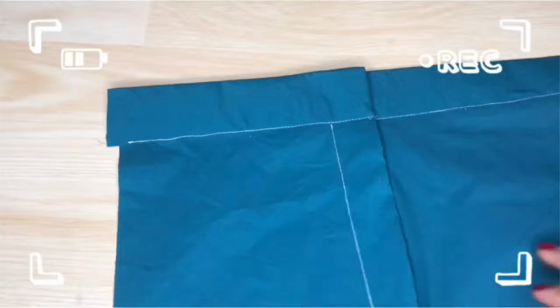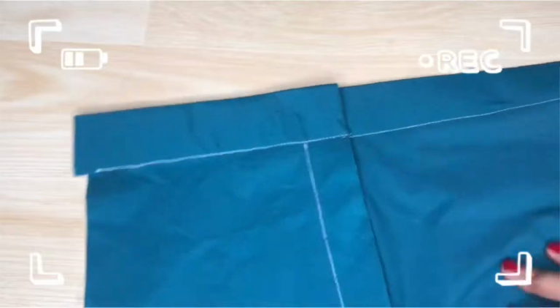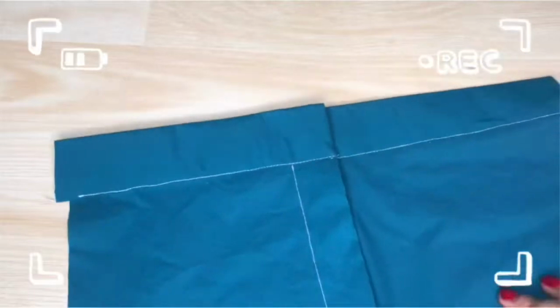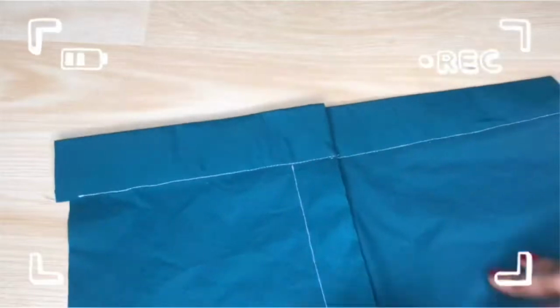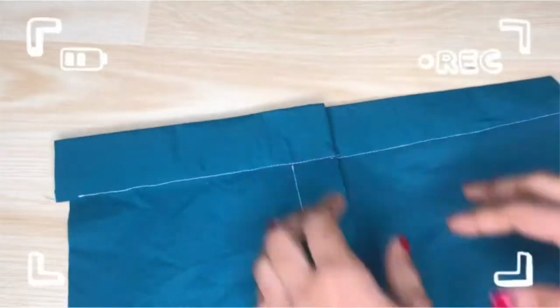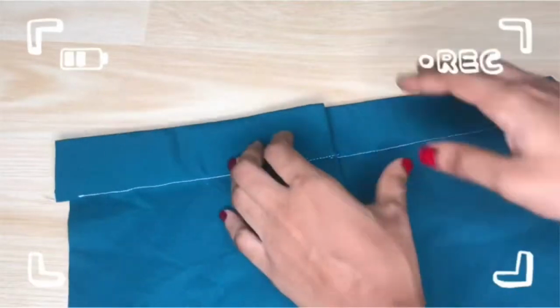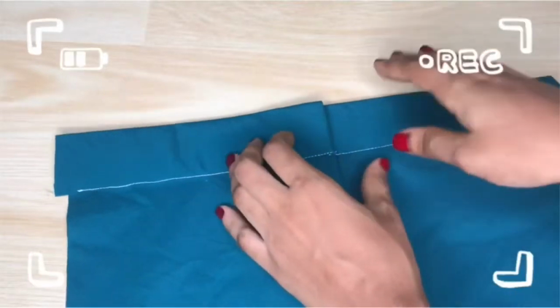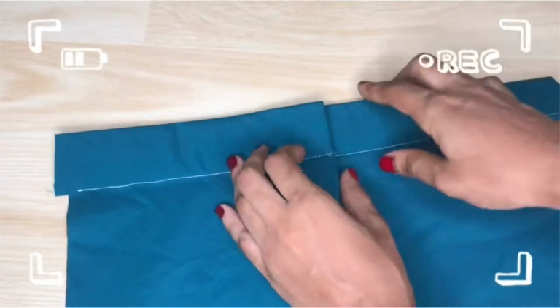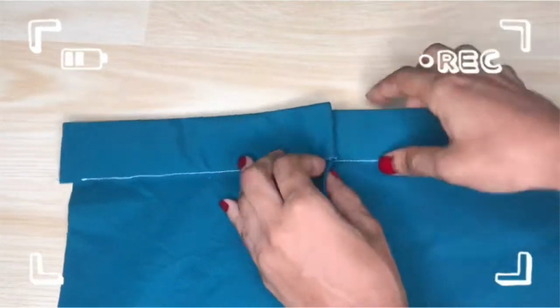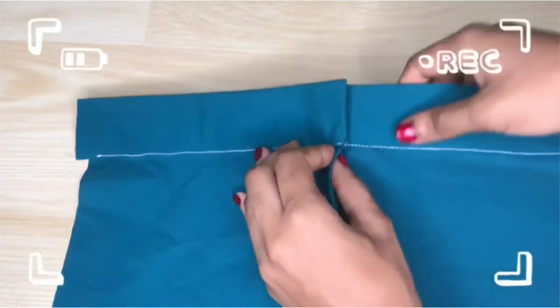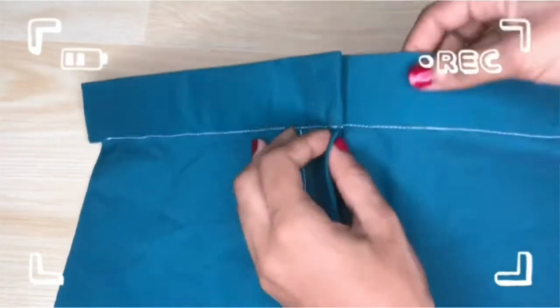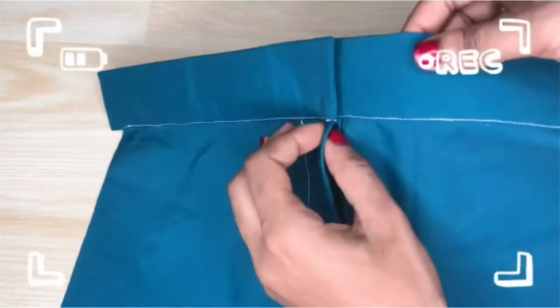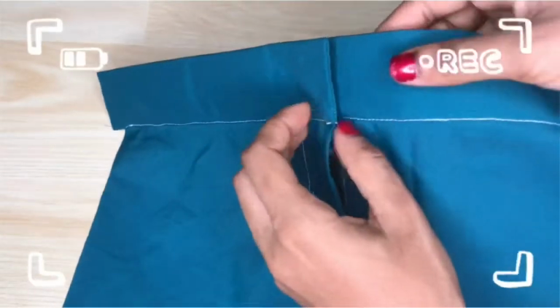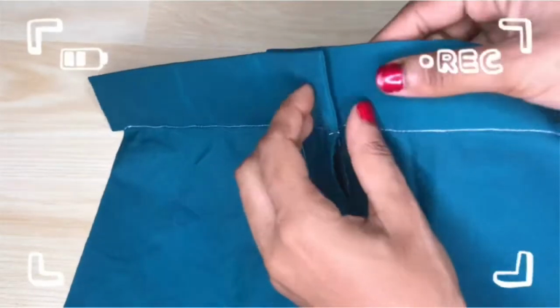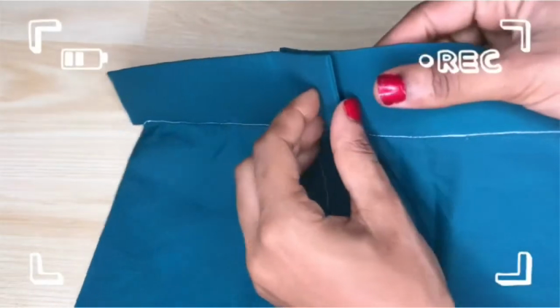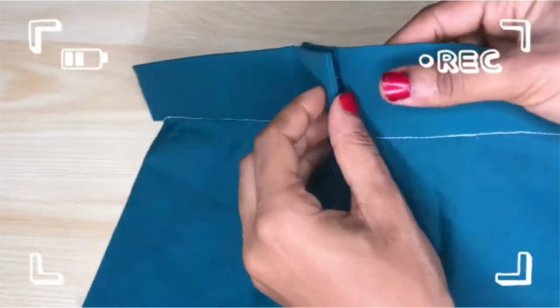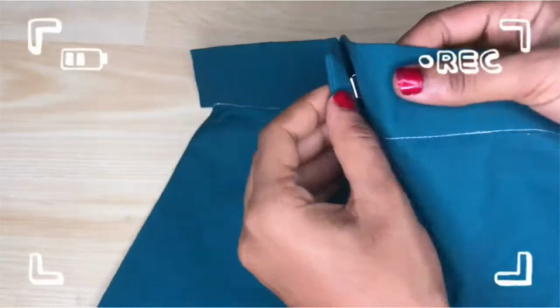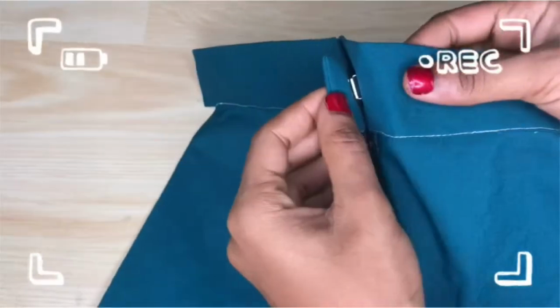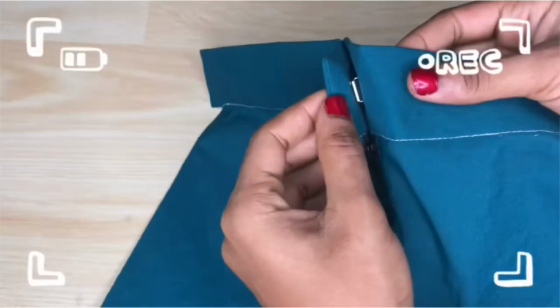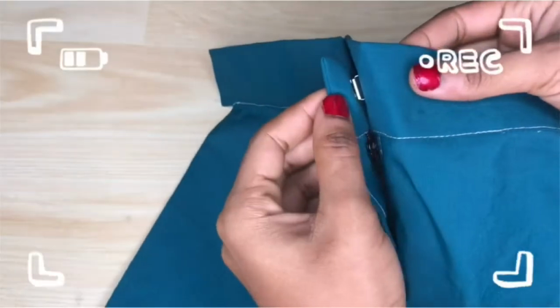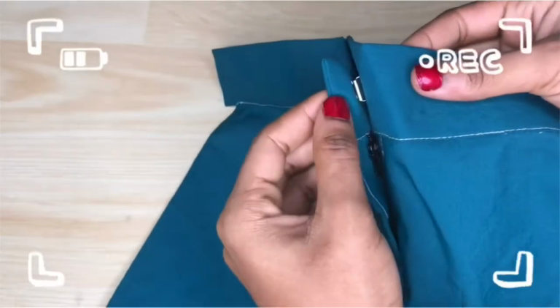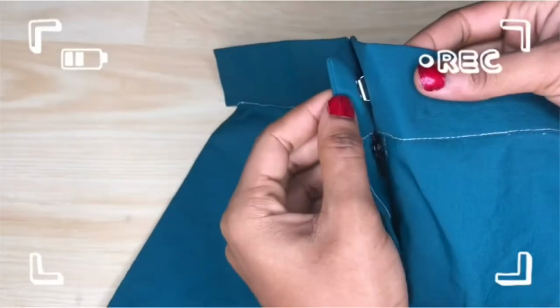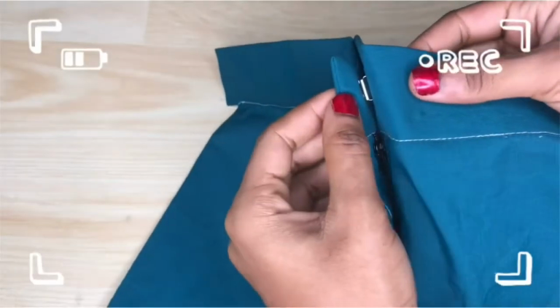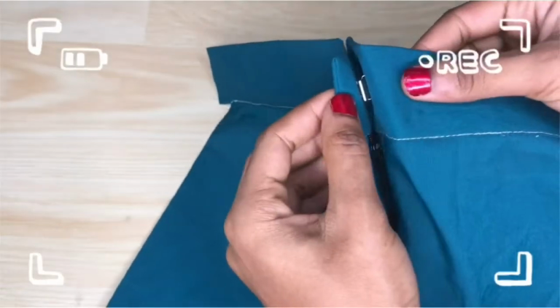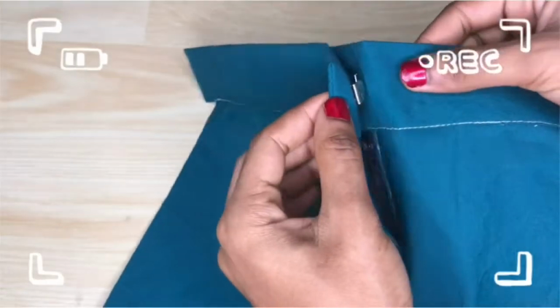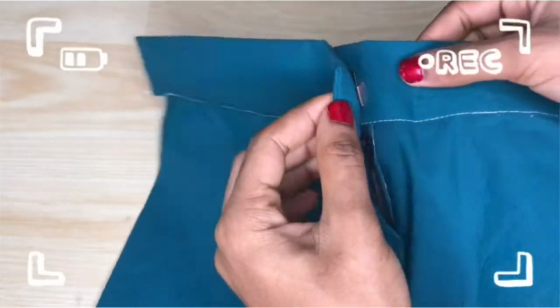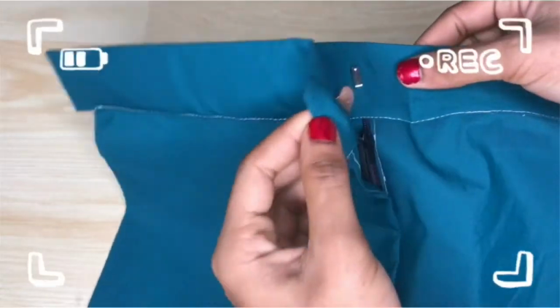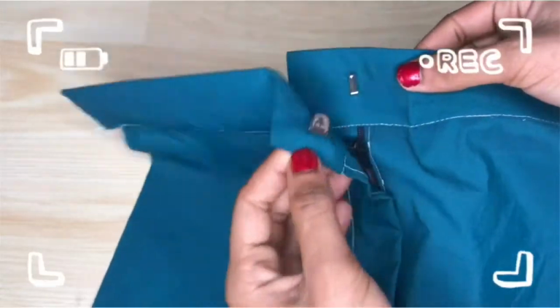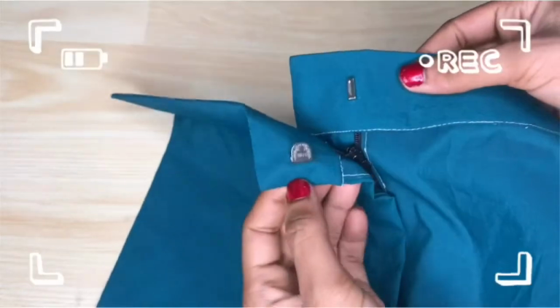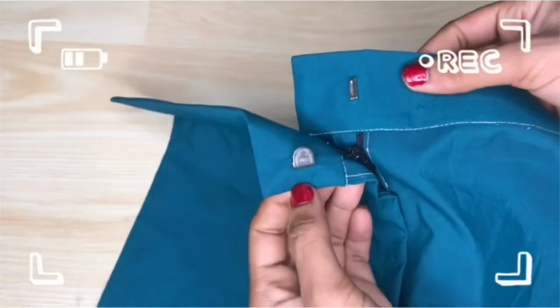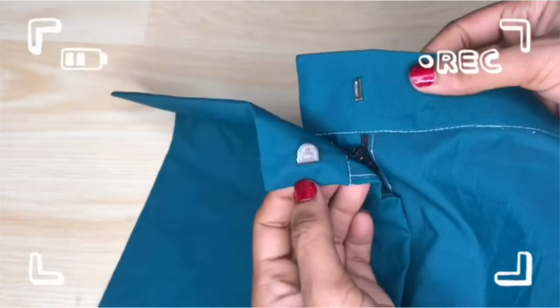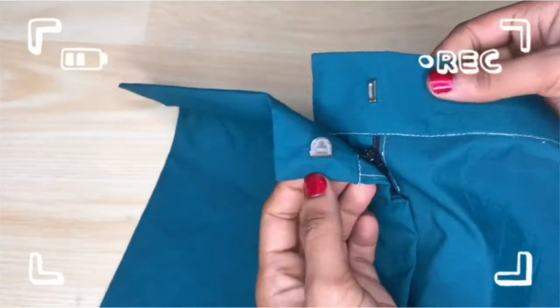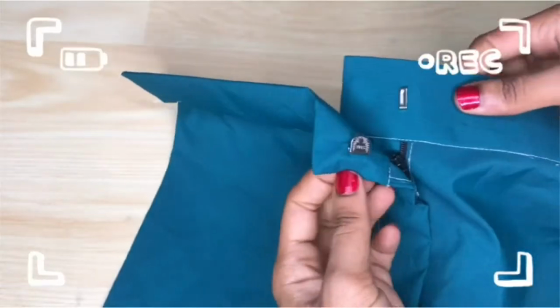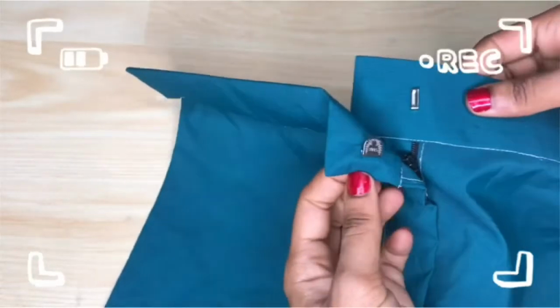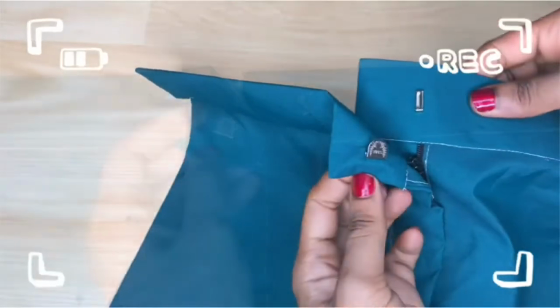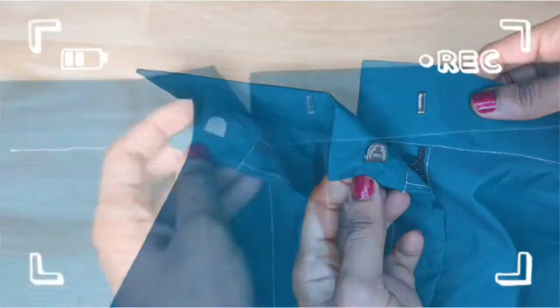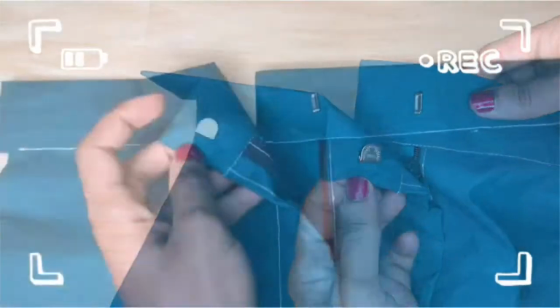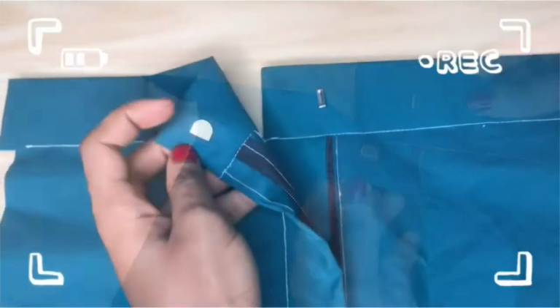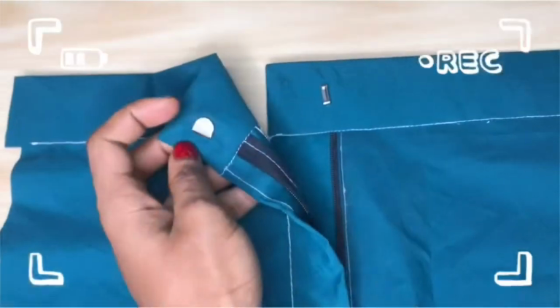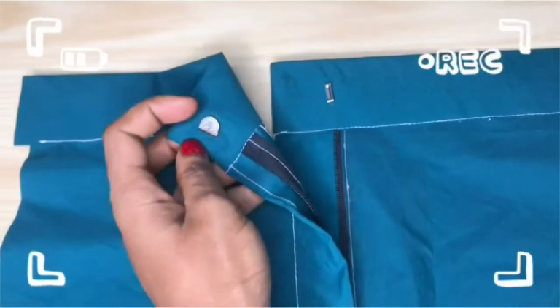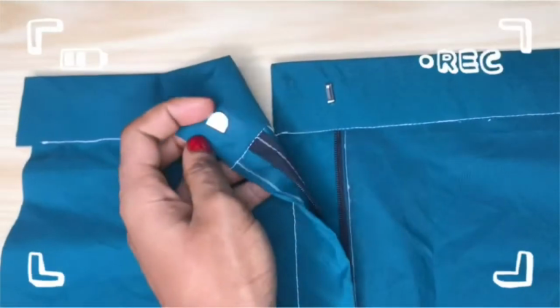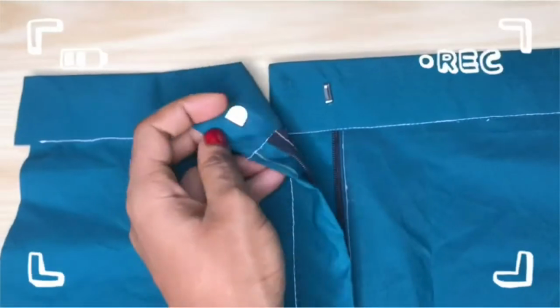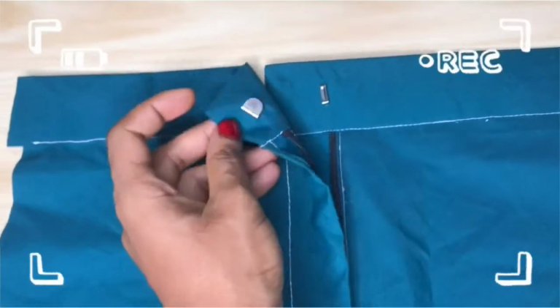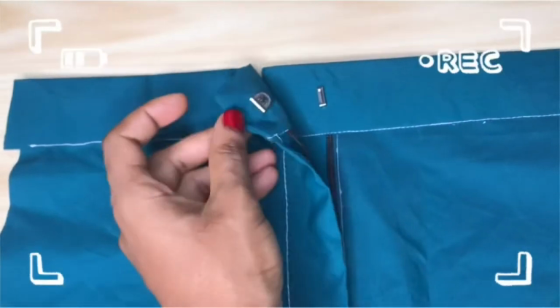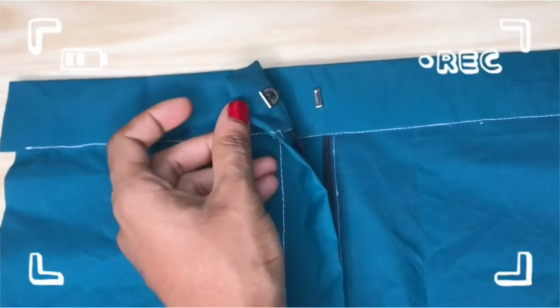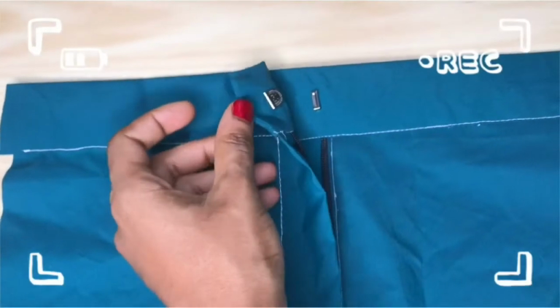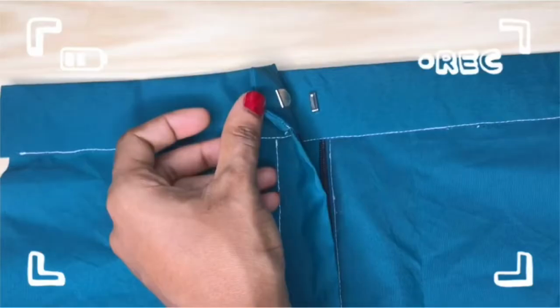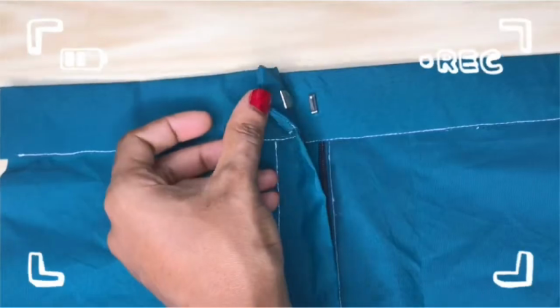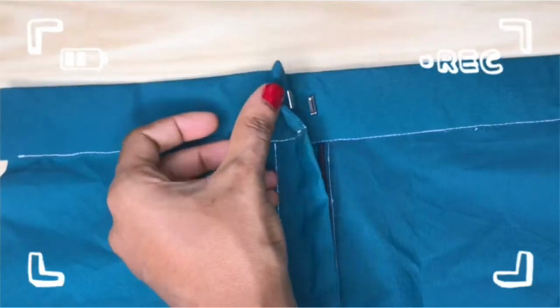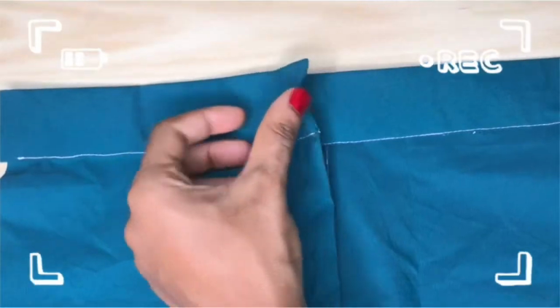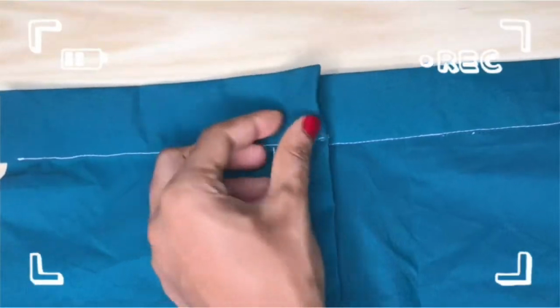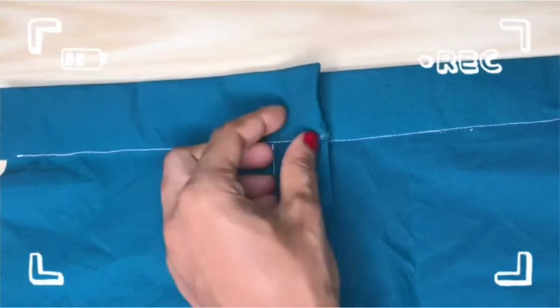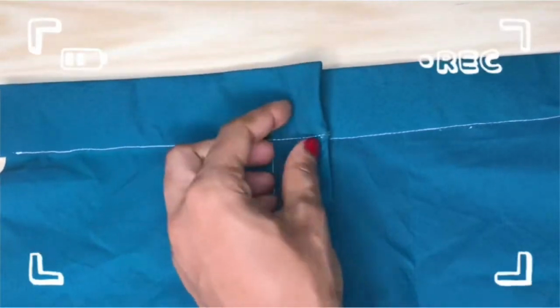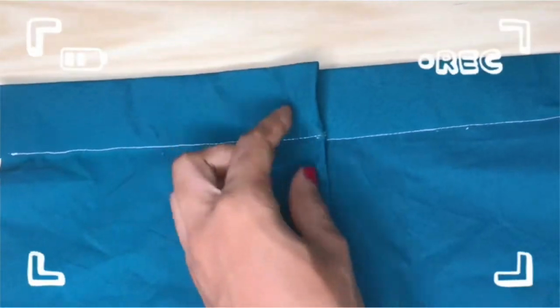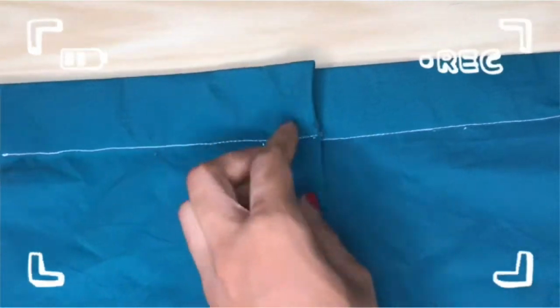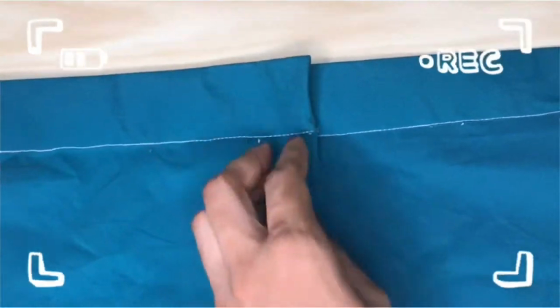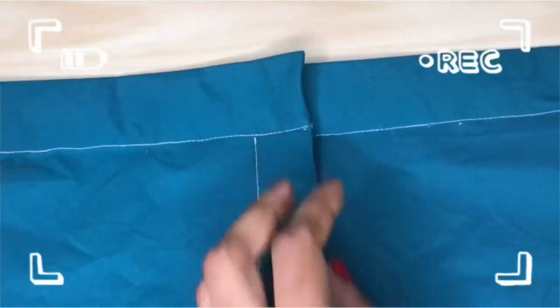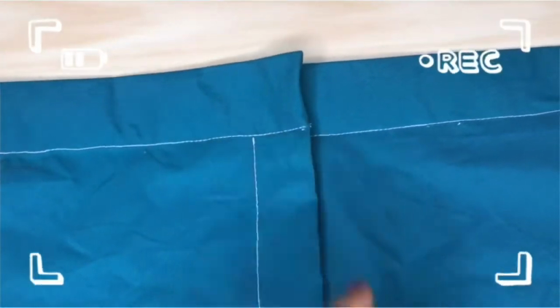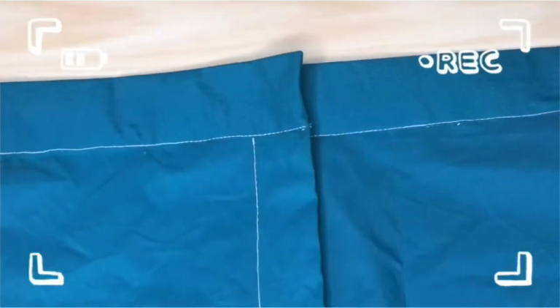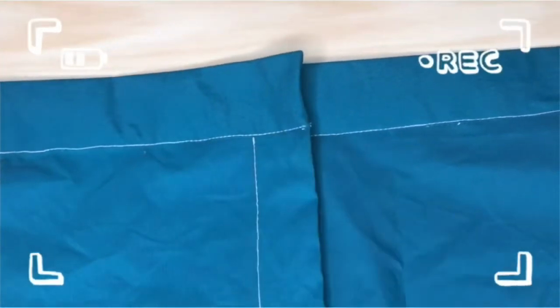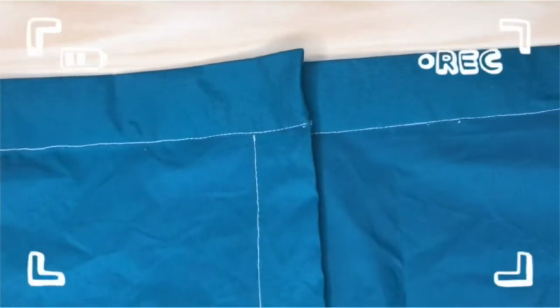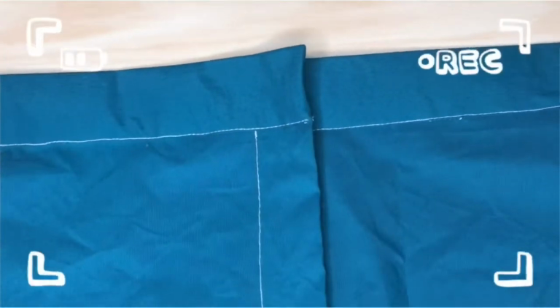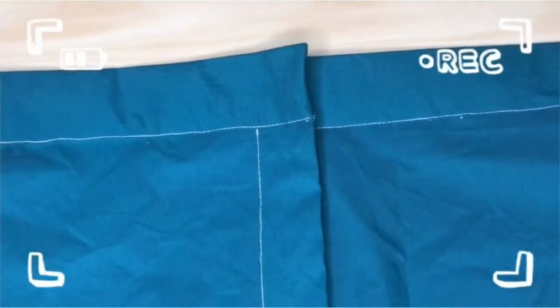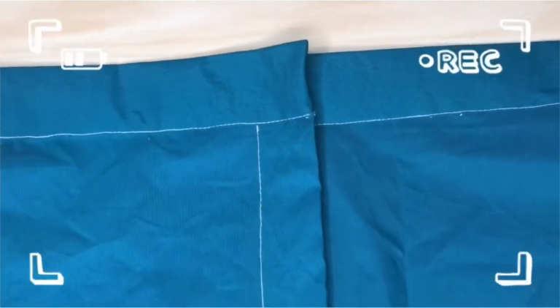On today's video I'm going to be showing you how I fixed this hook and eye on this skirt band, so if that's something you're interested in you should keep watching.